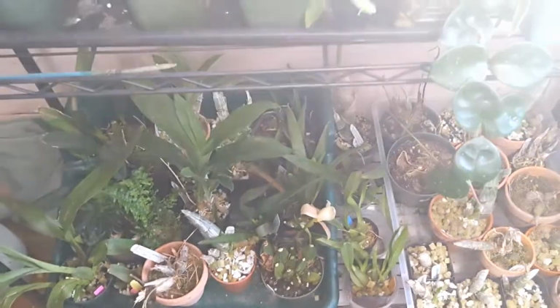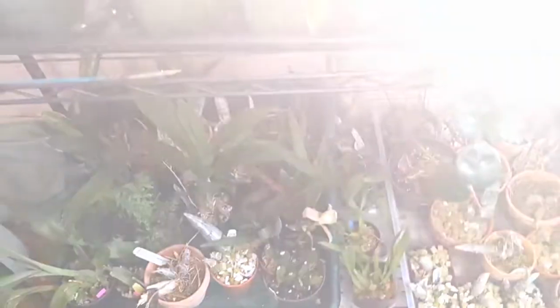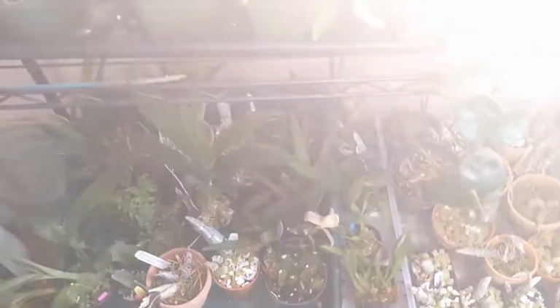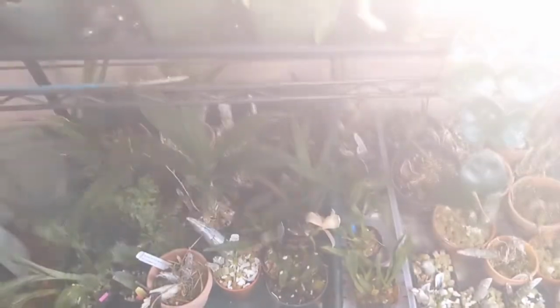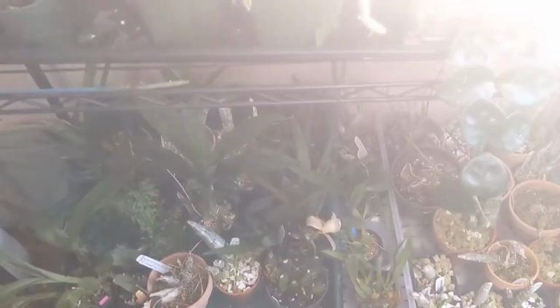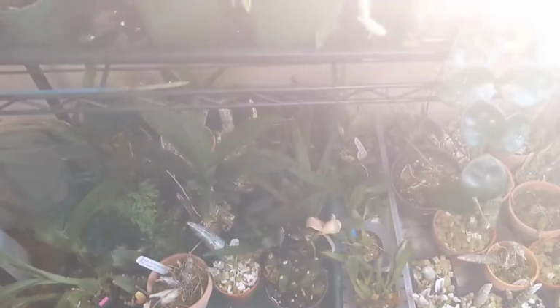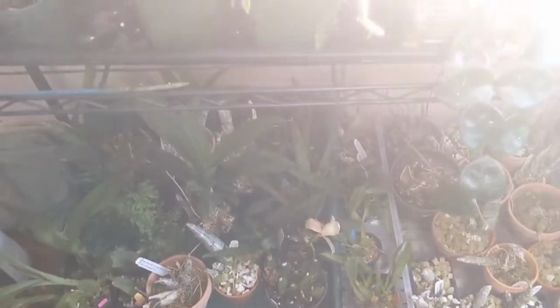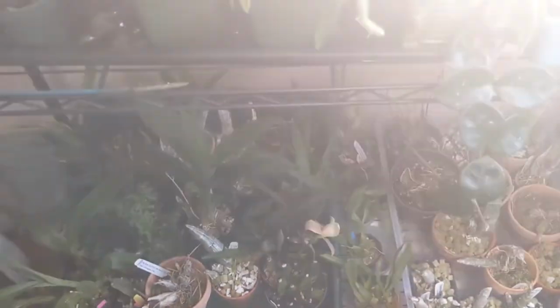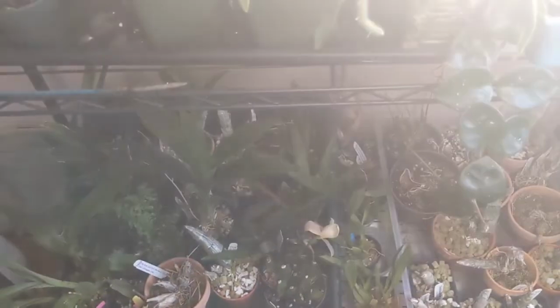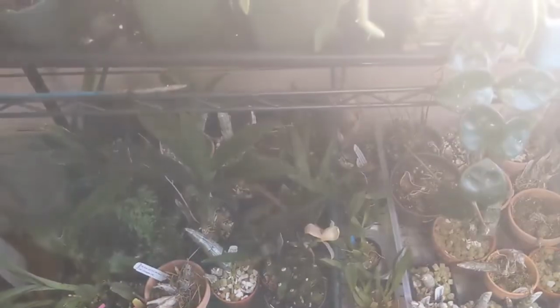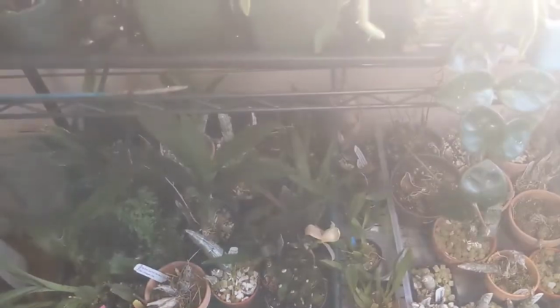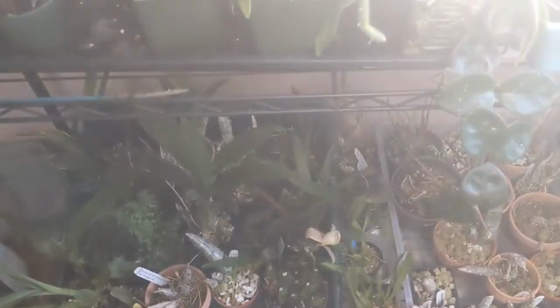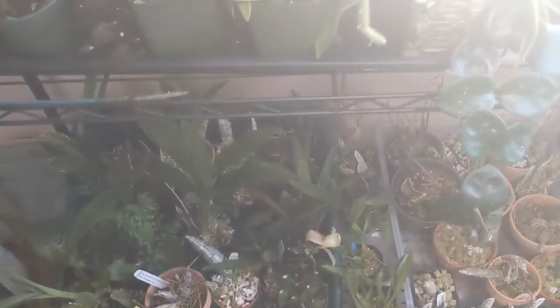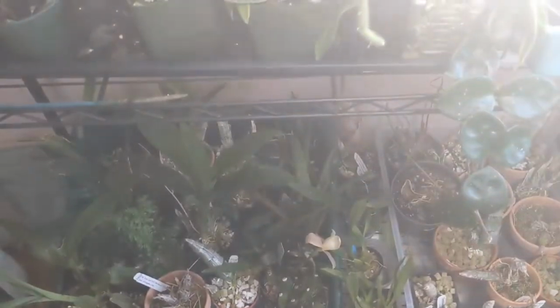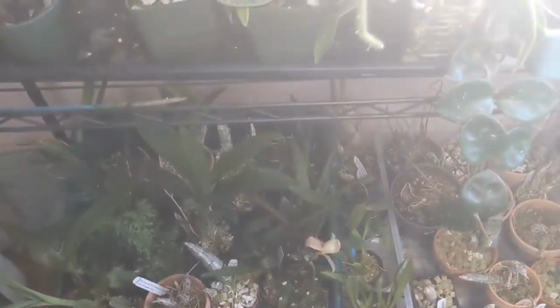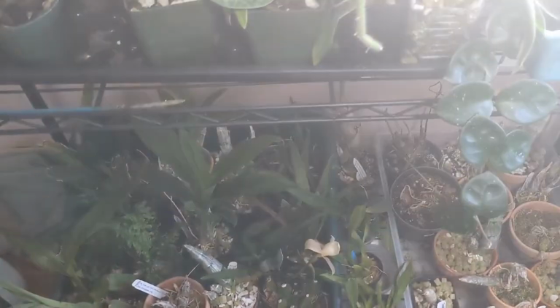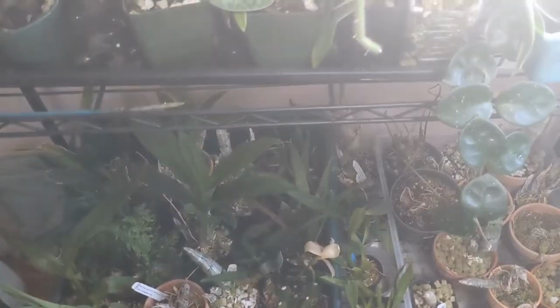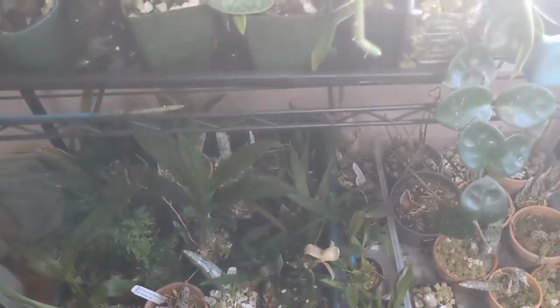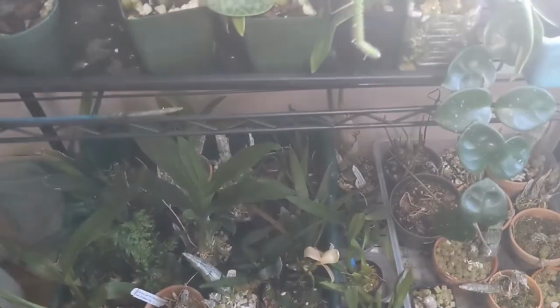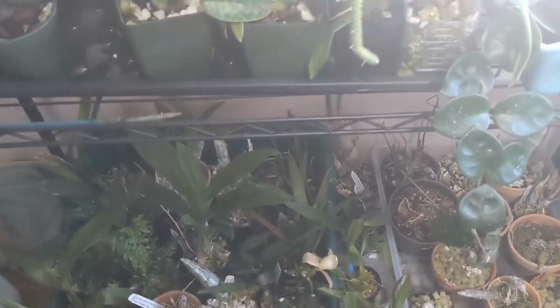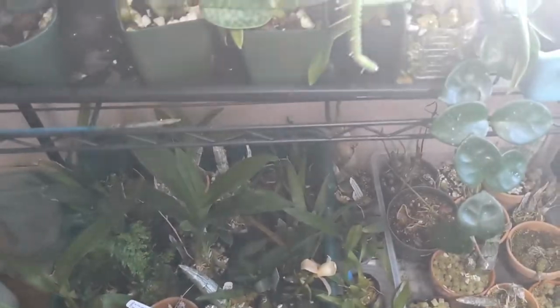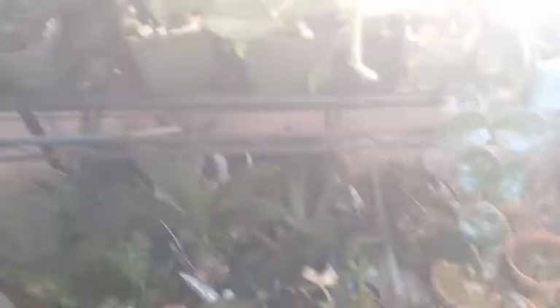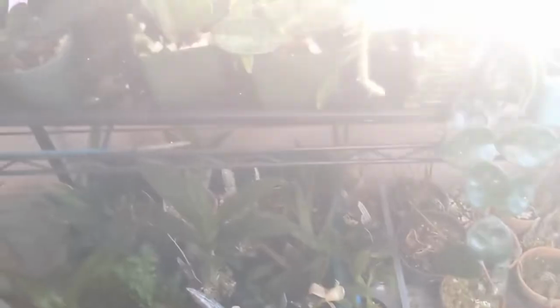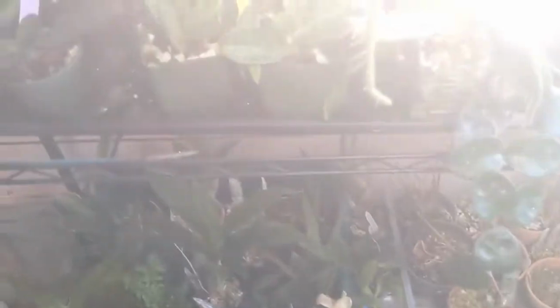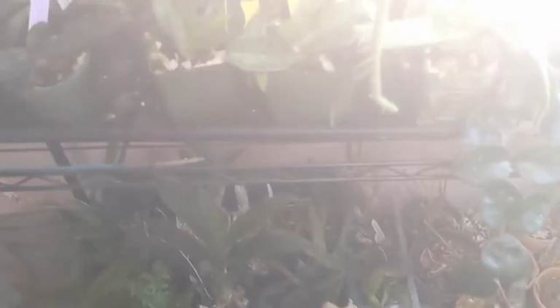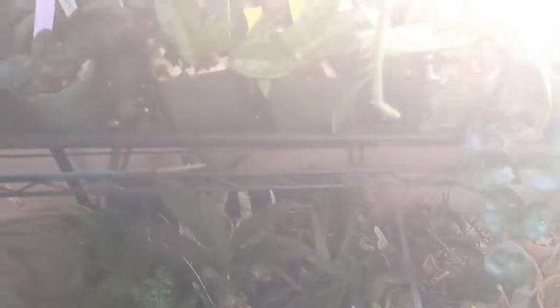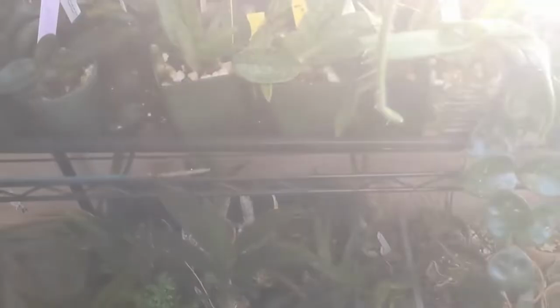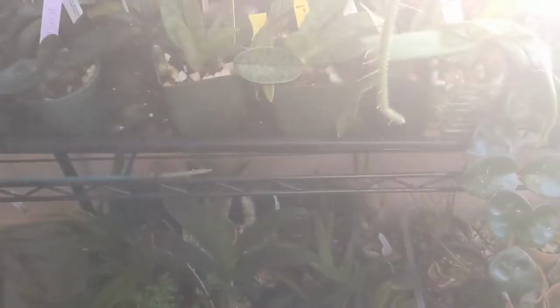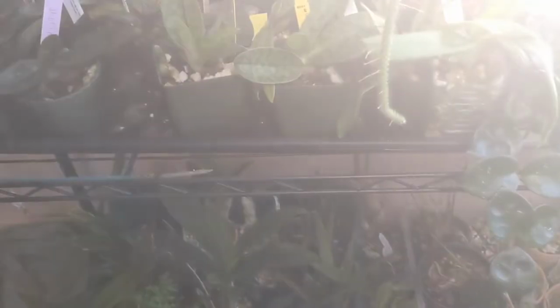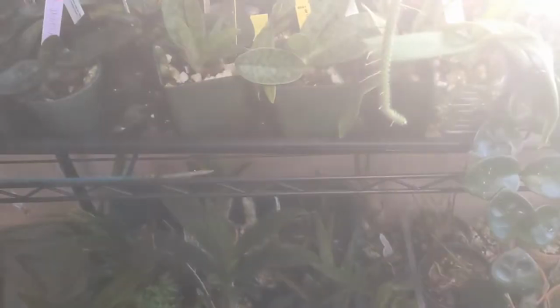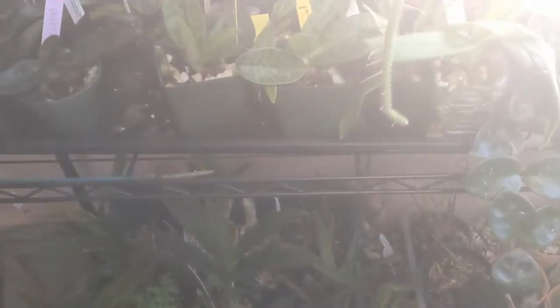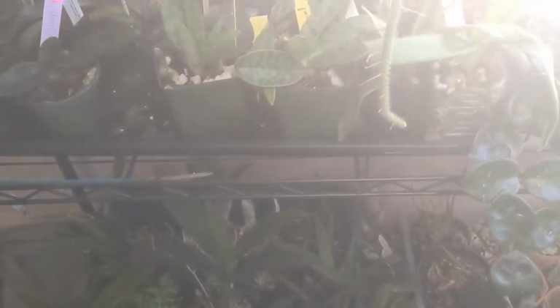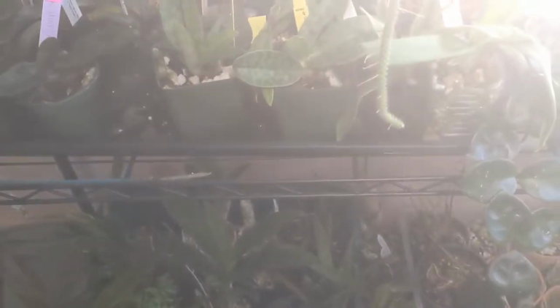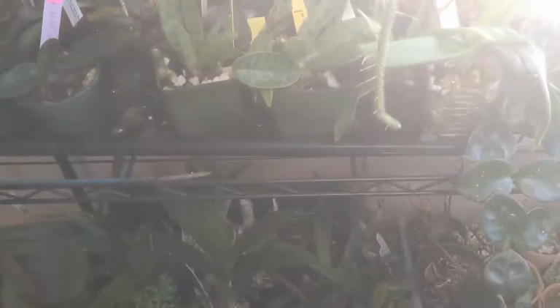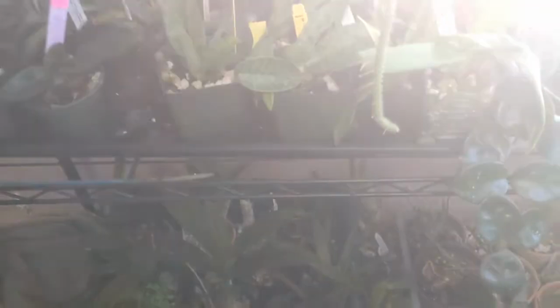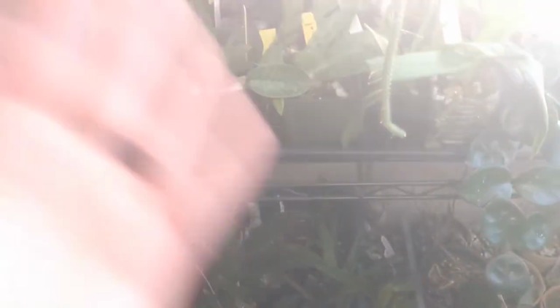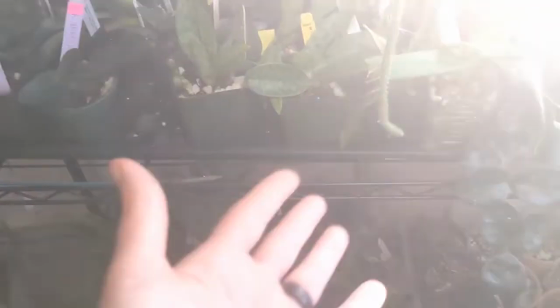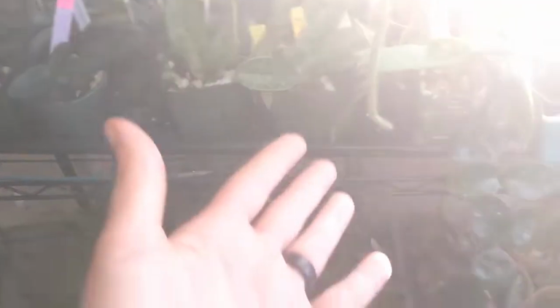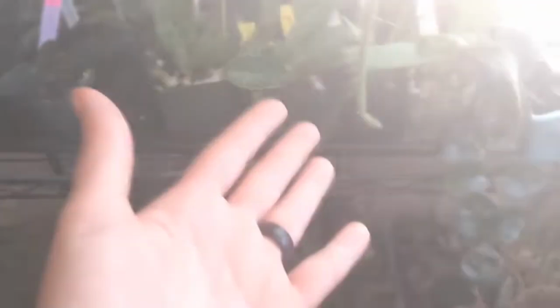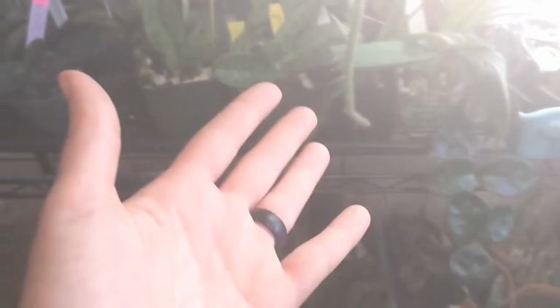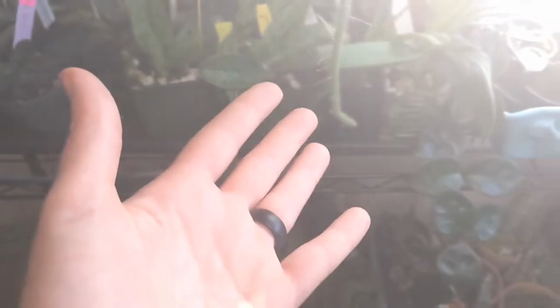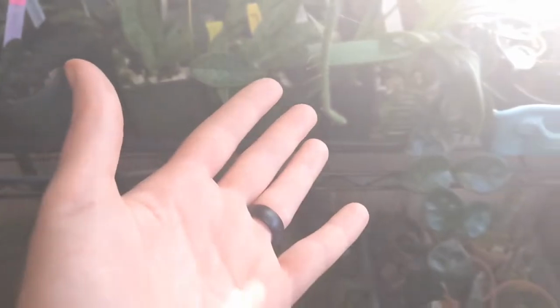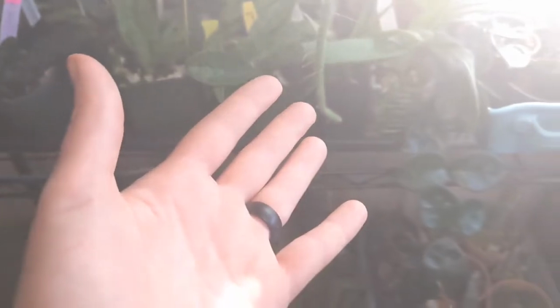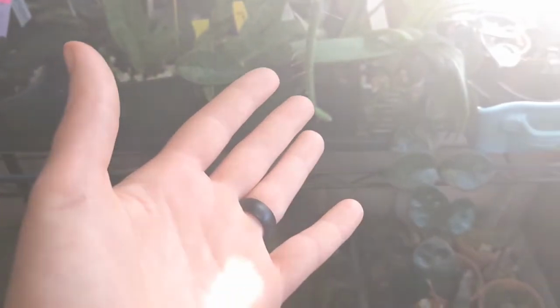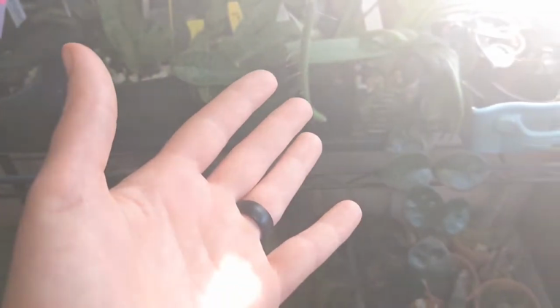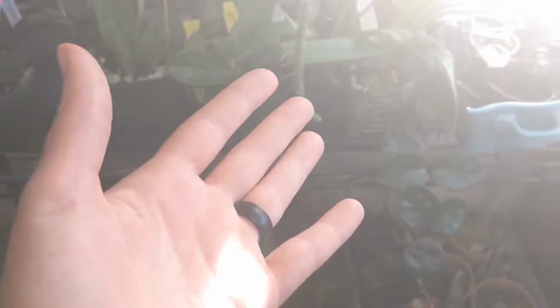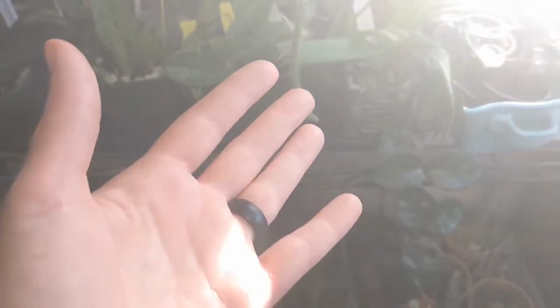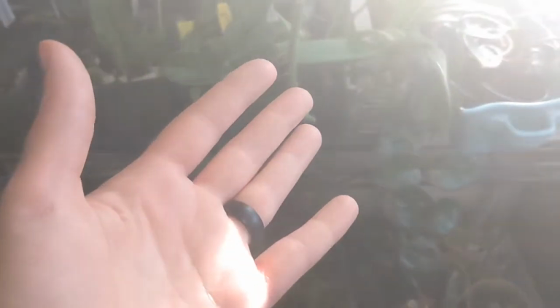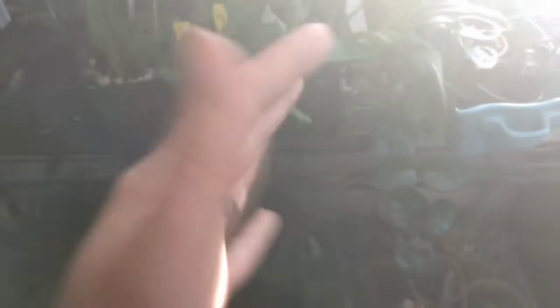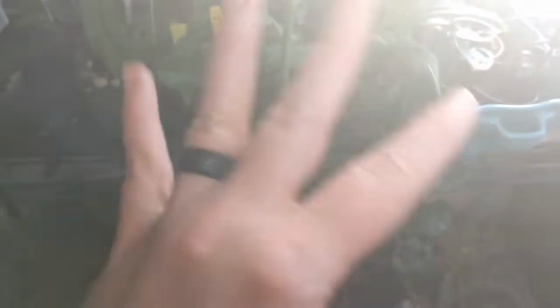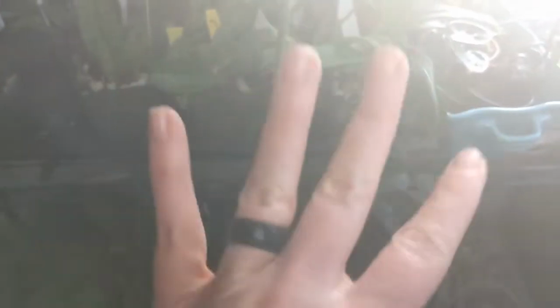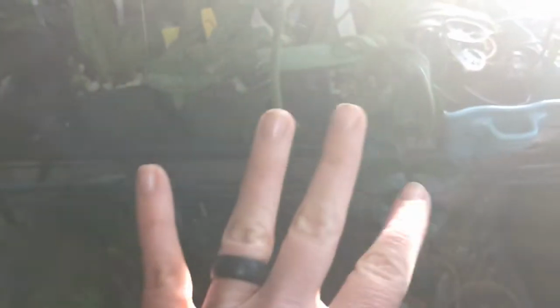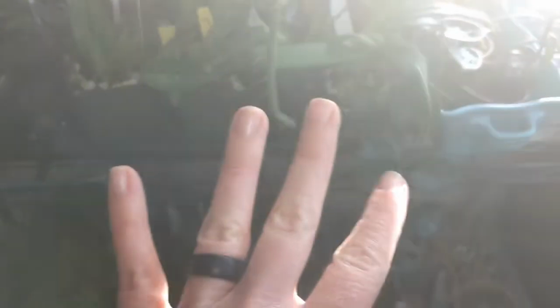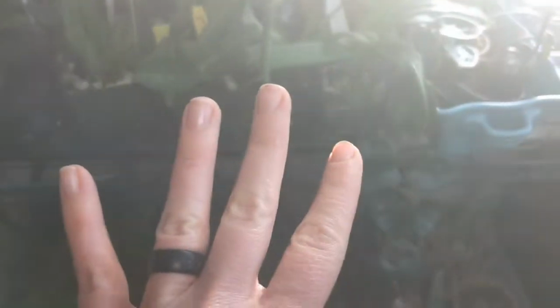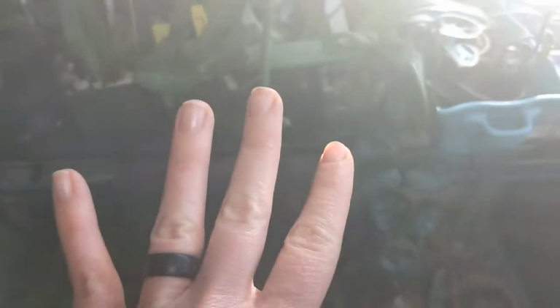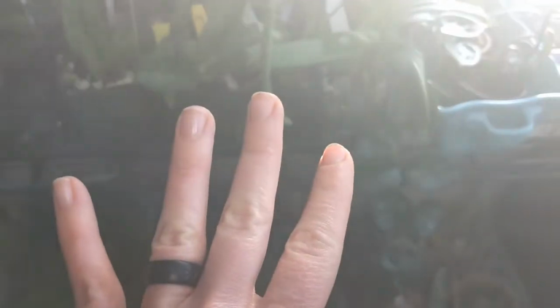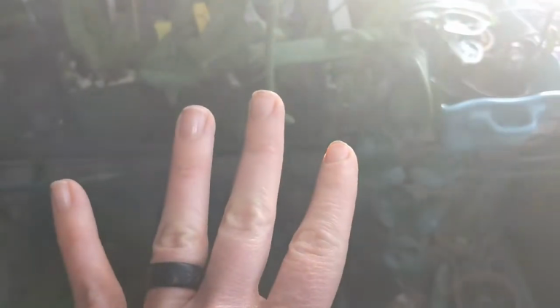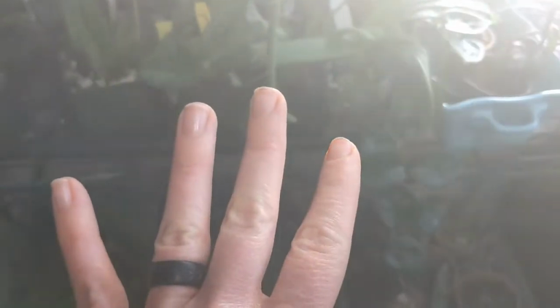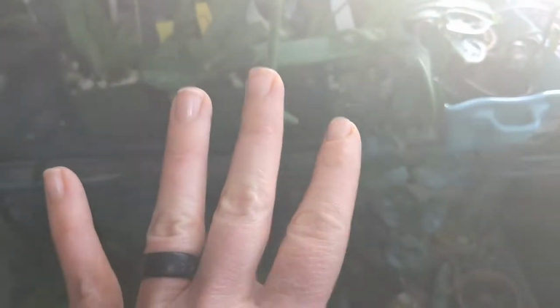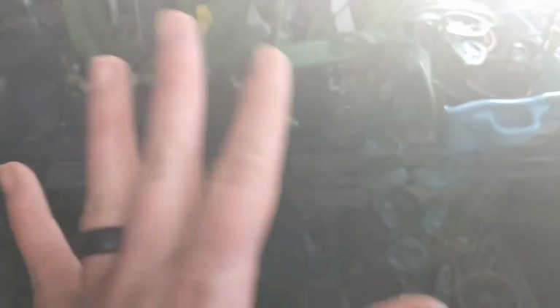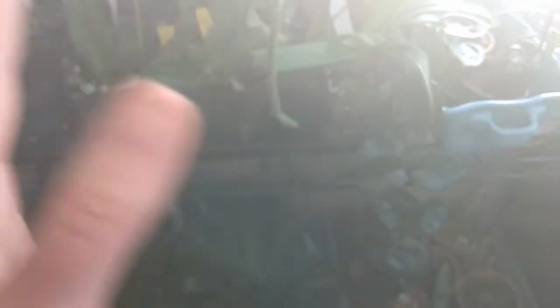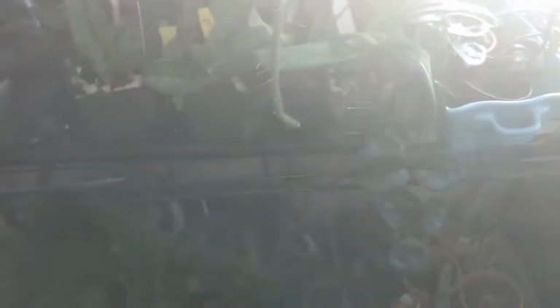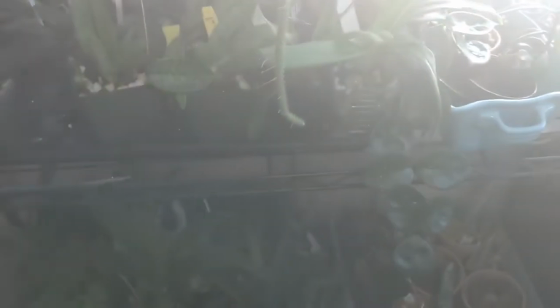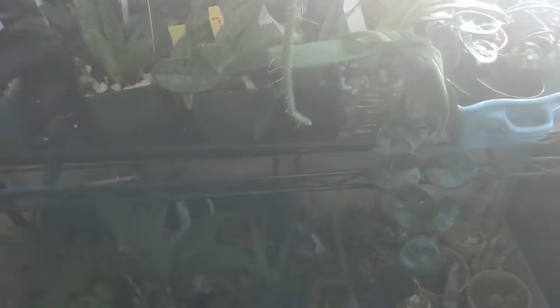Hi guys, so I'm kind of in the process of watering, and I just wanted to share with you some blooms.